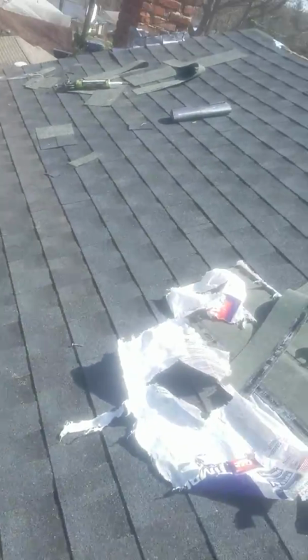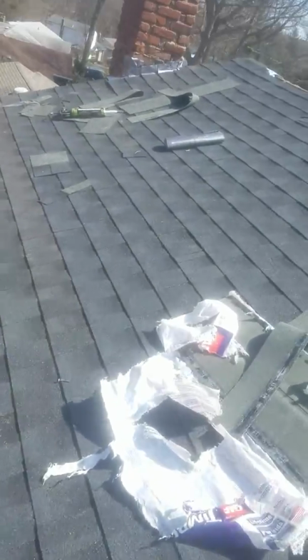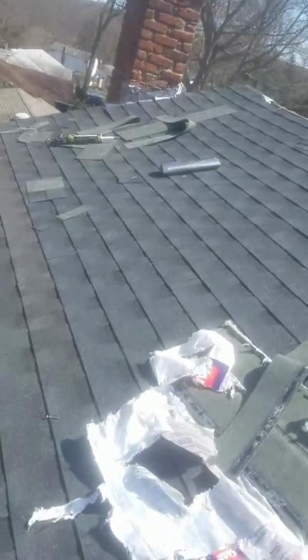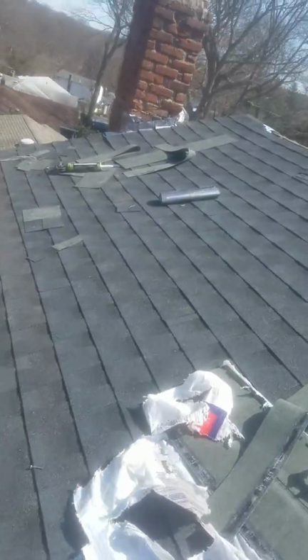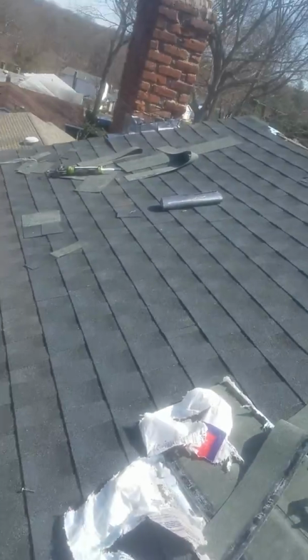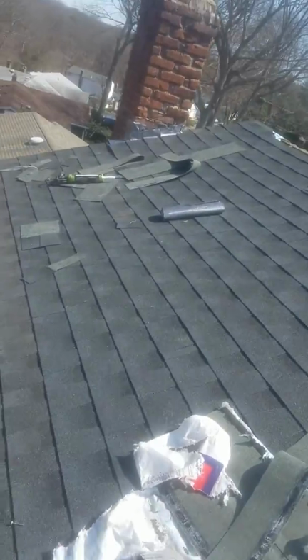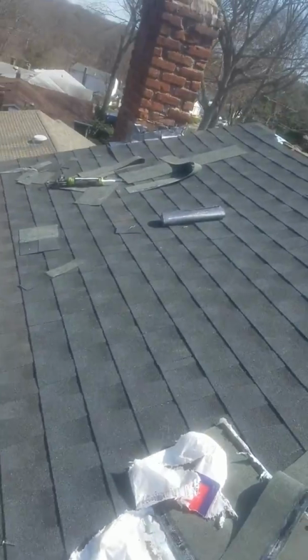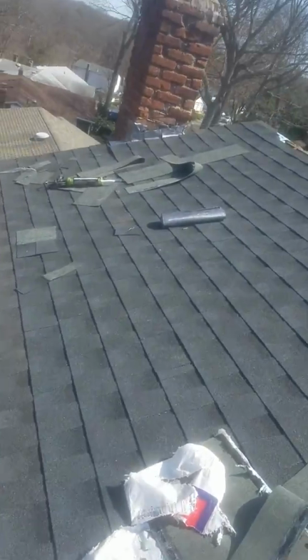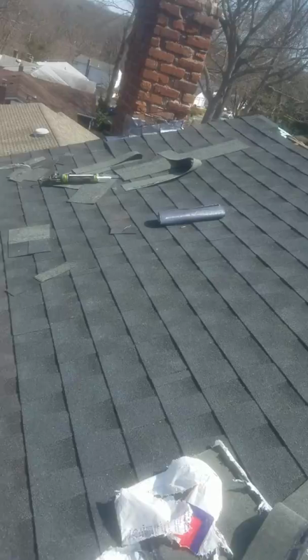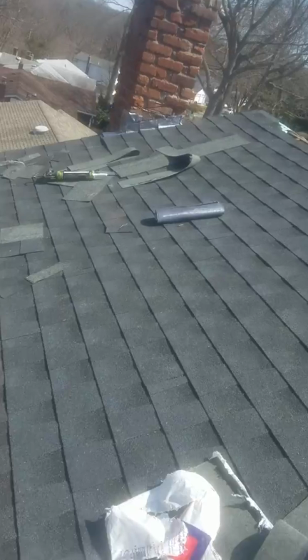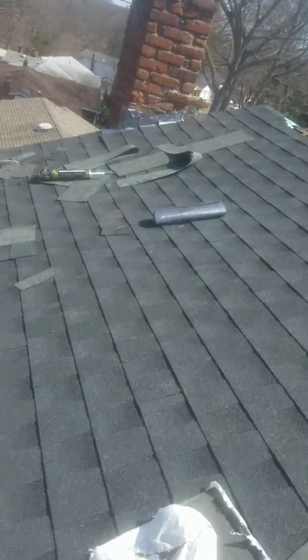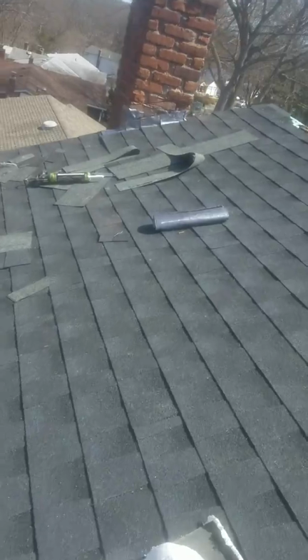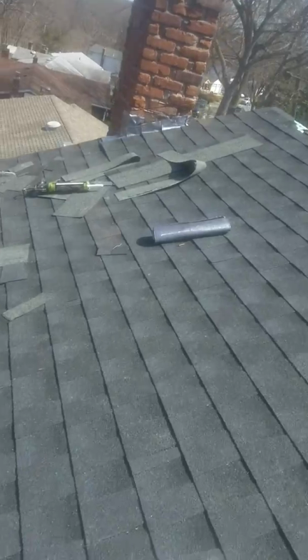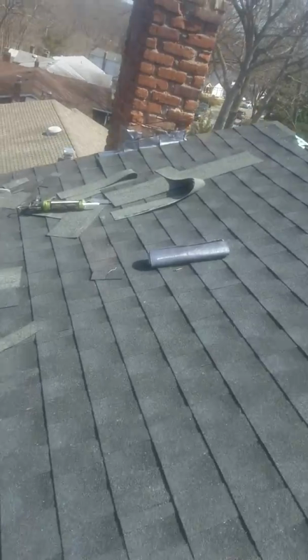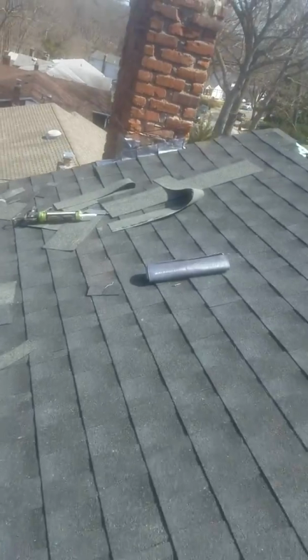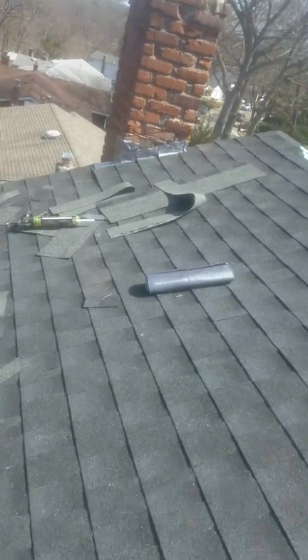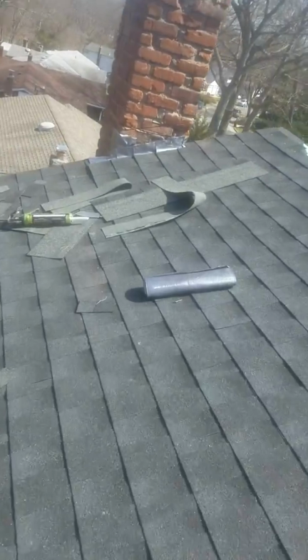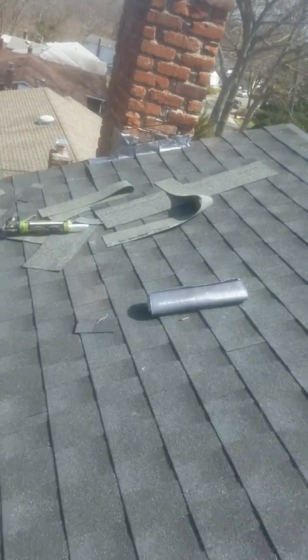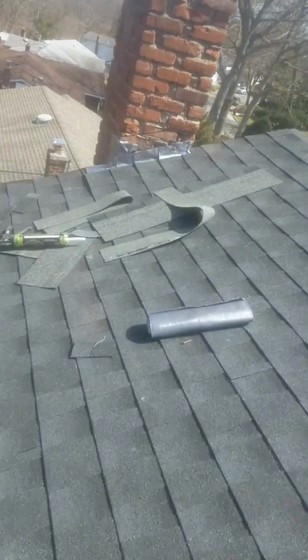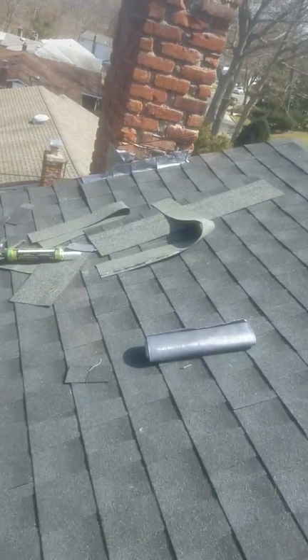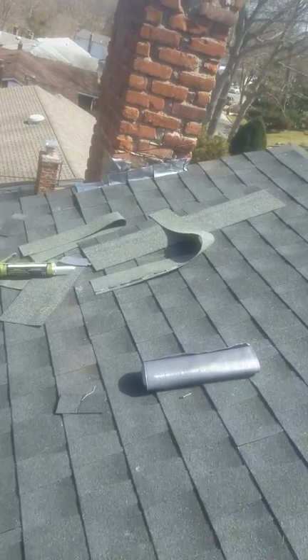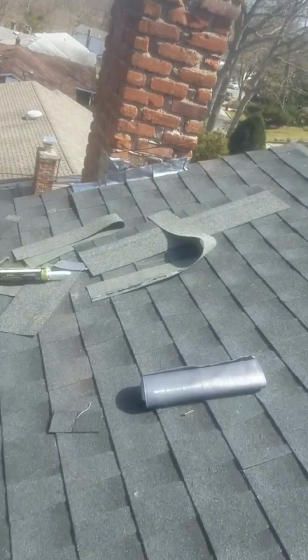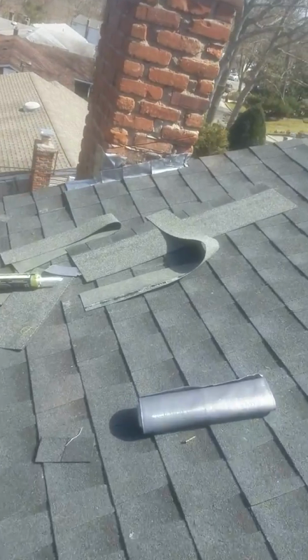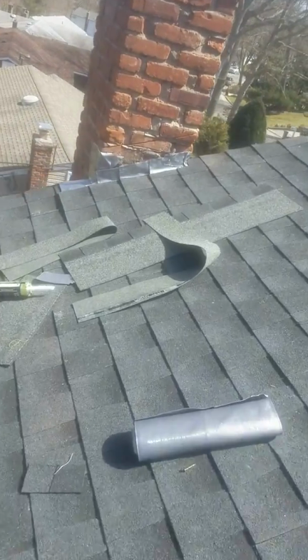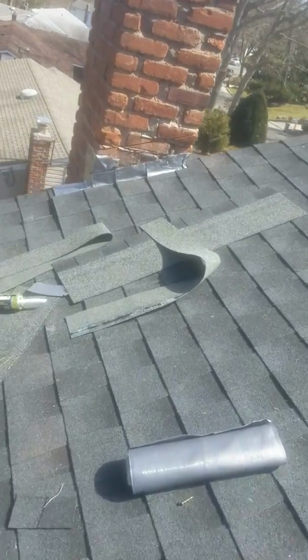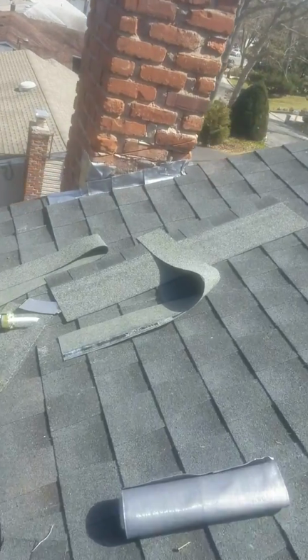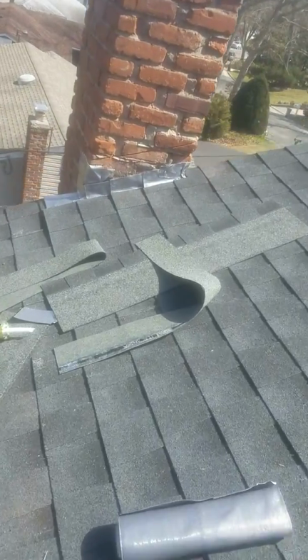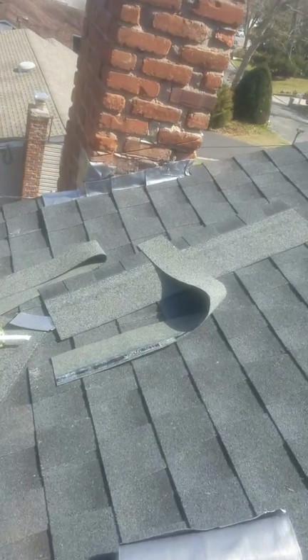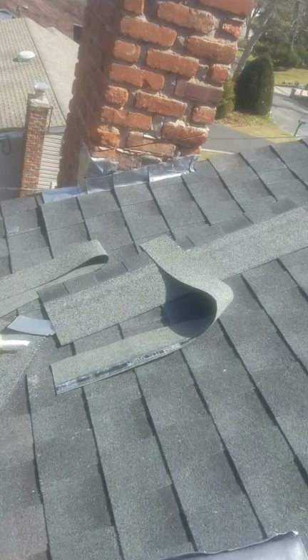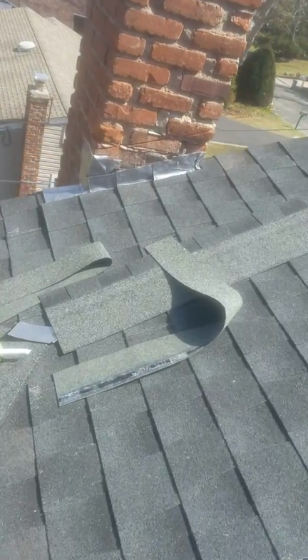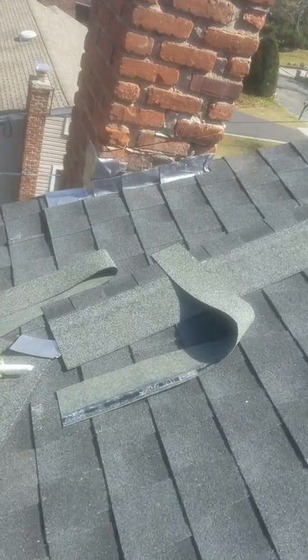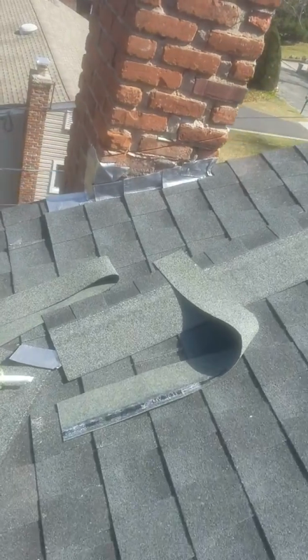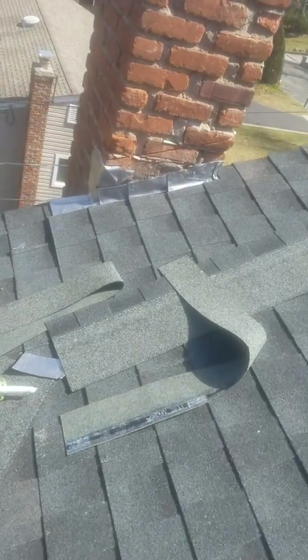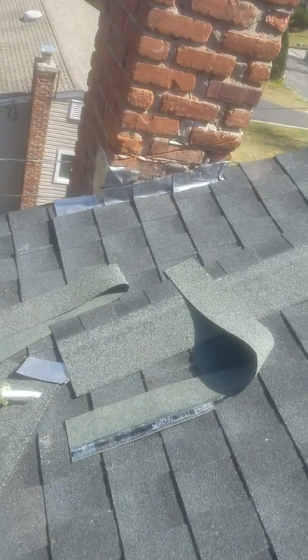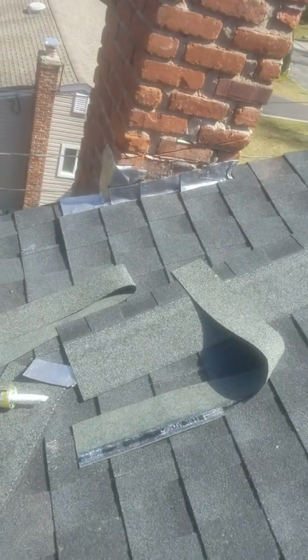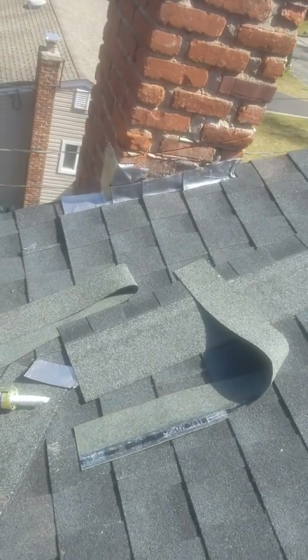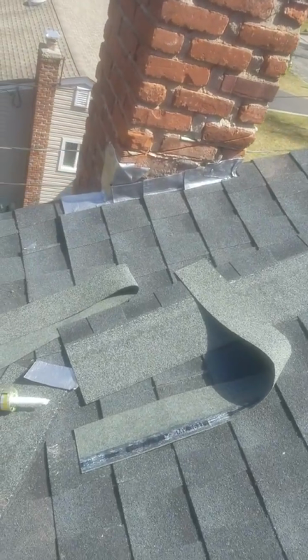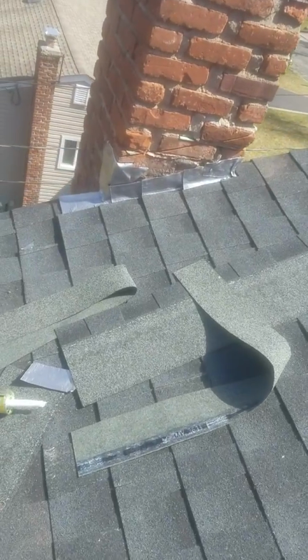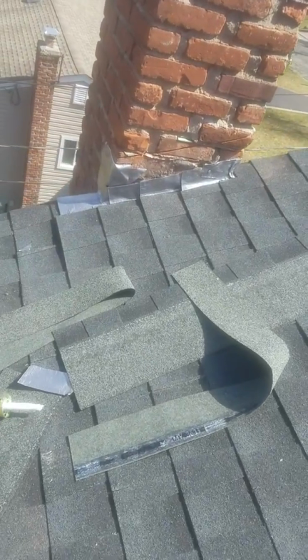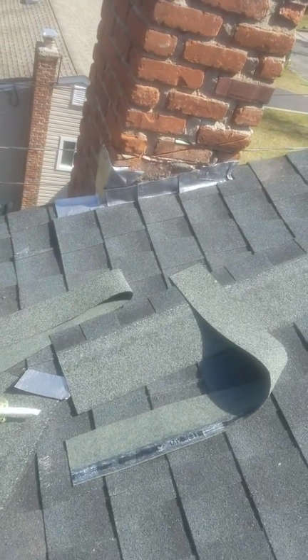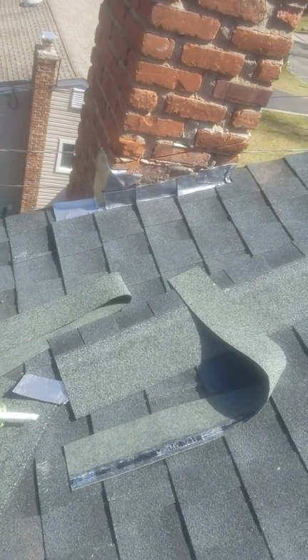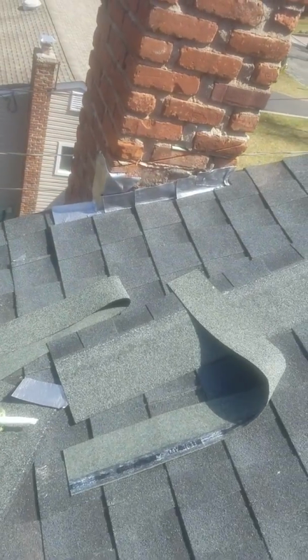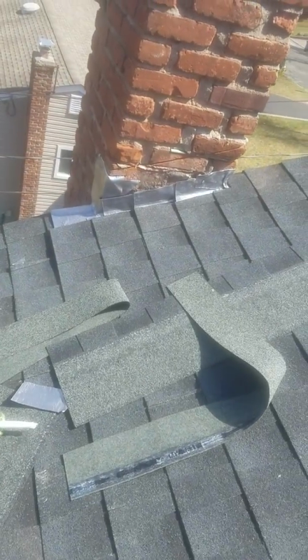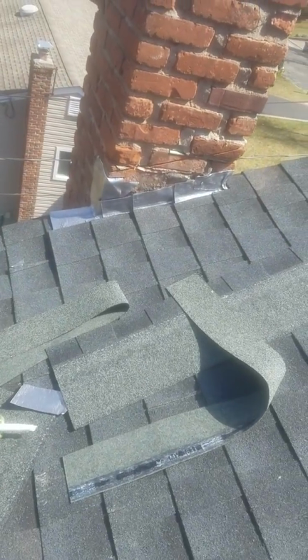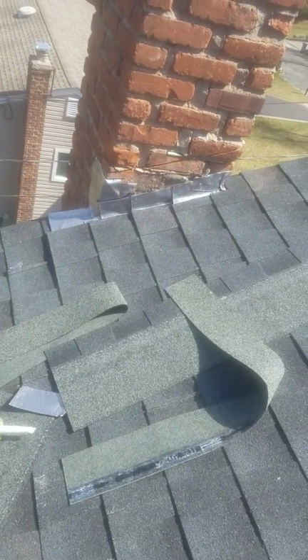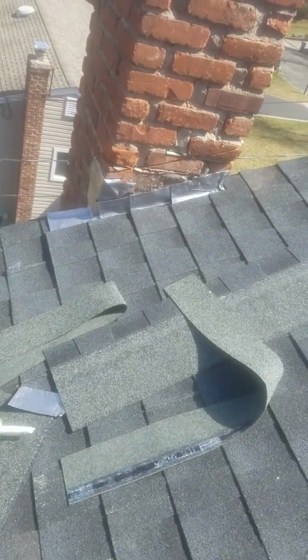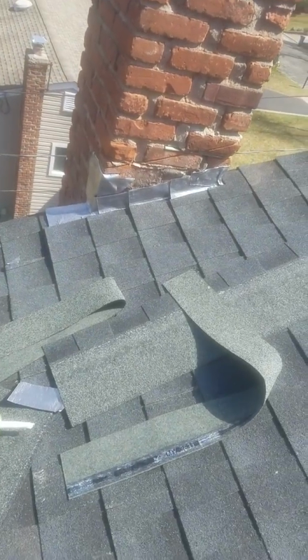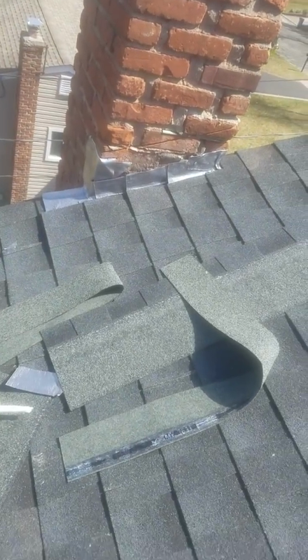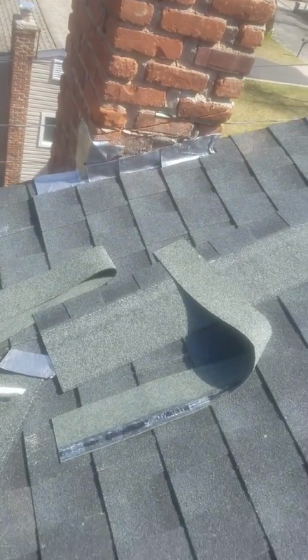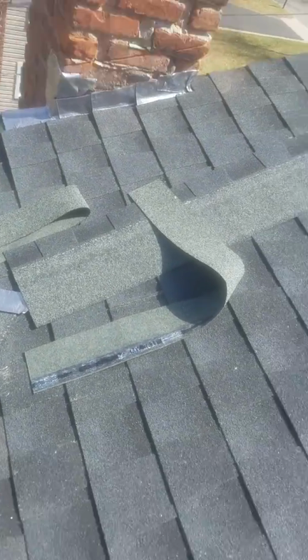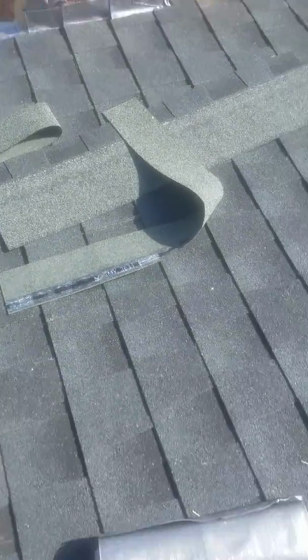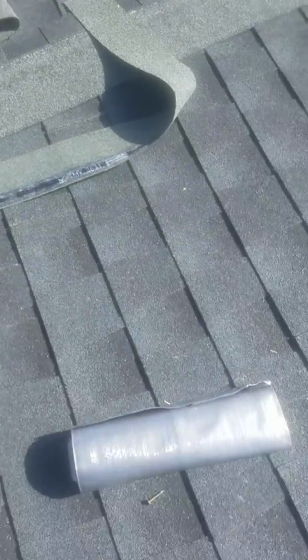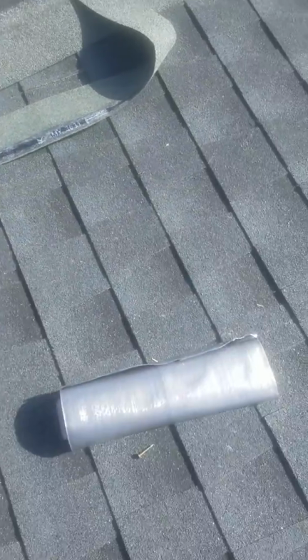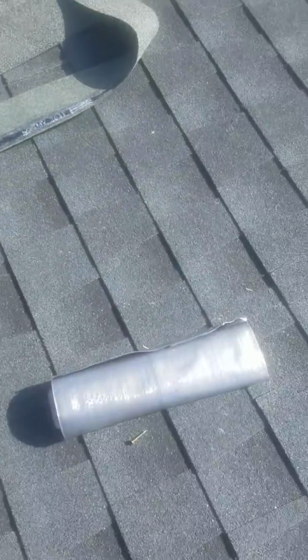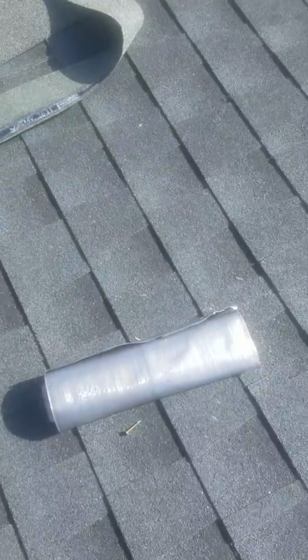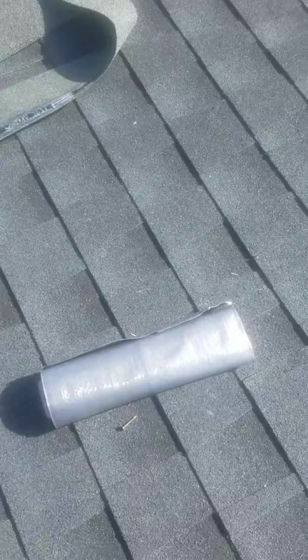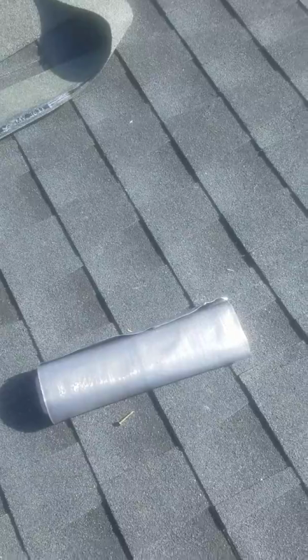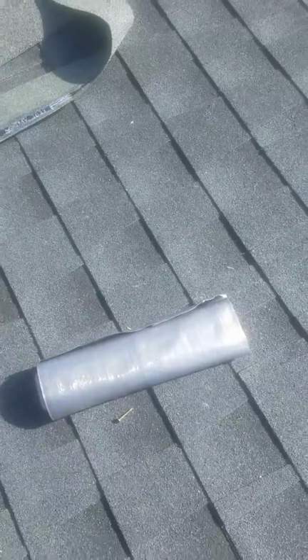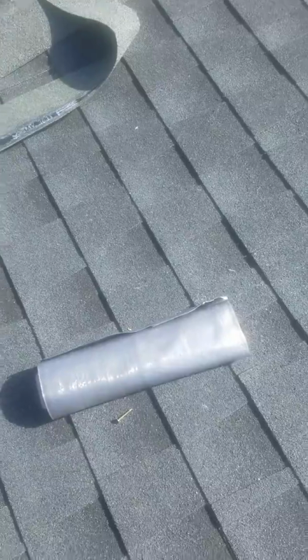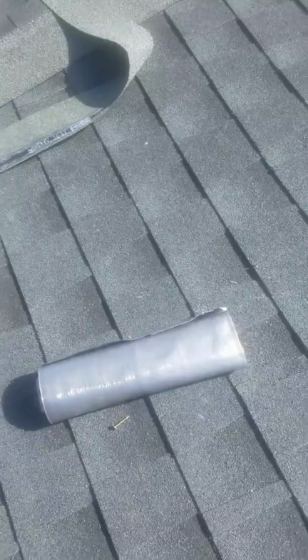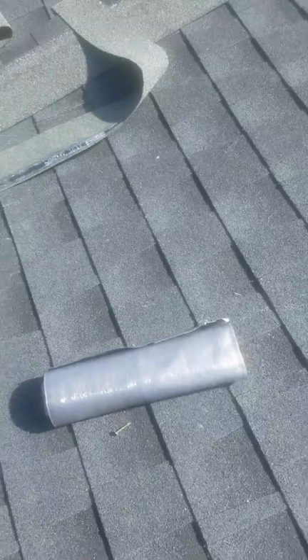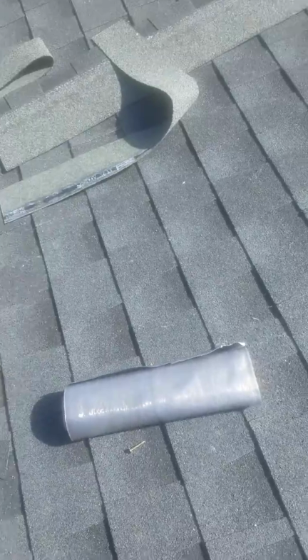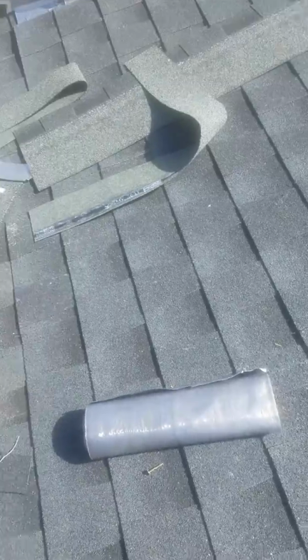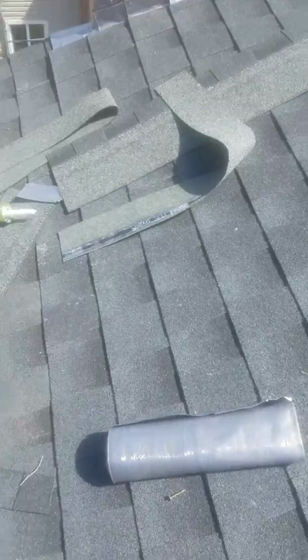It's in the middle of putting the lead on your chimney. Got it all step flashed there, cut it in — this is the lead we're going to put on.